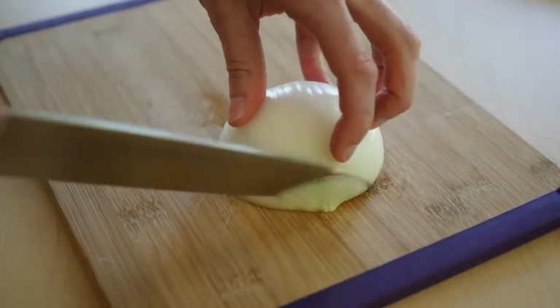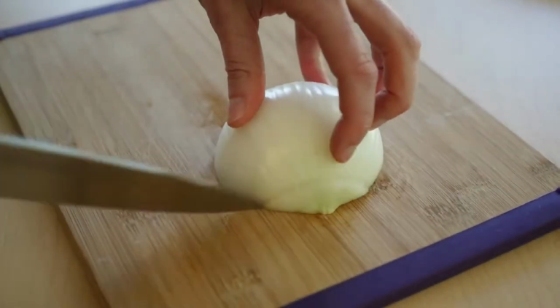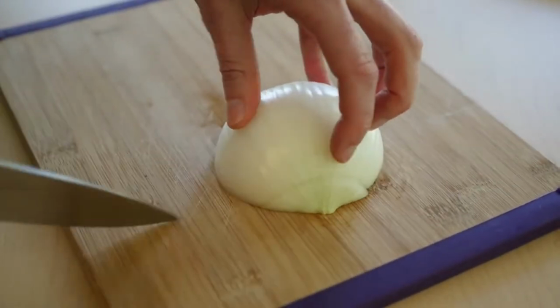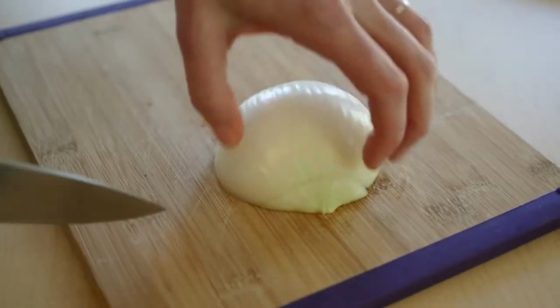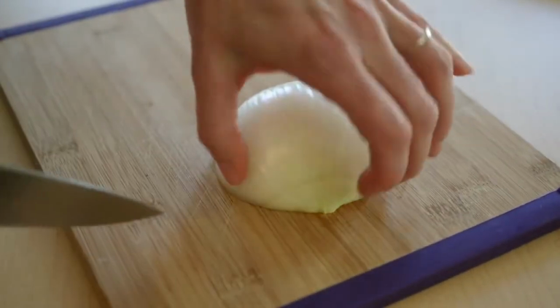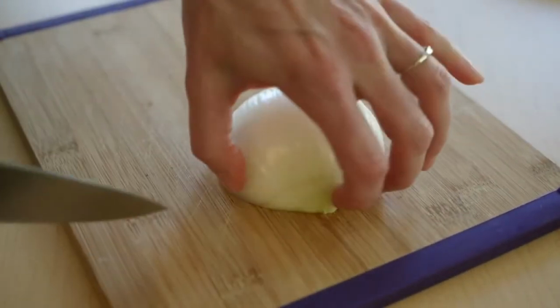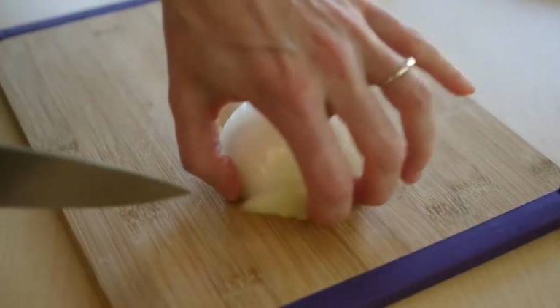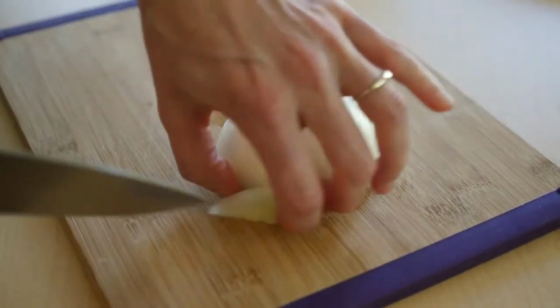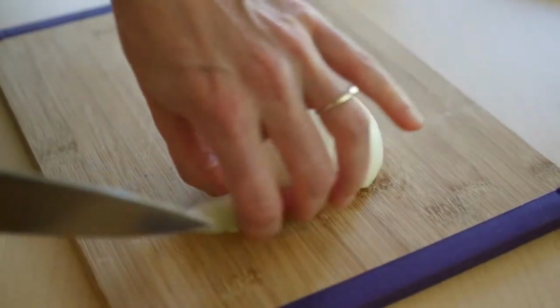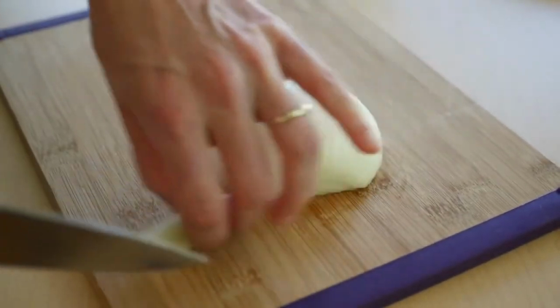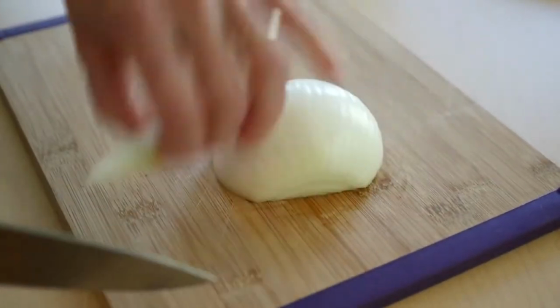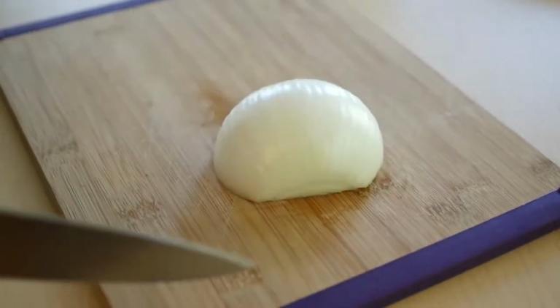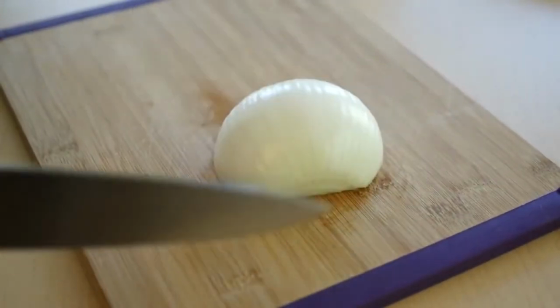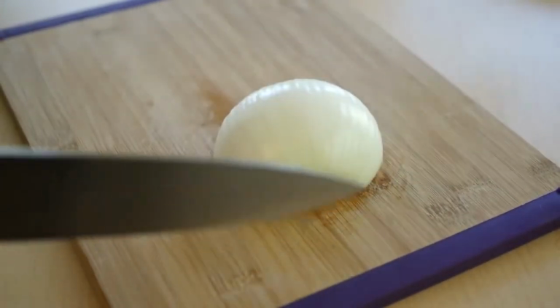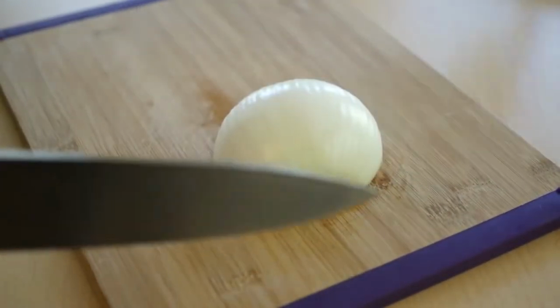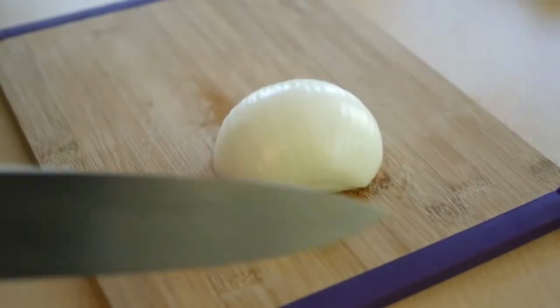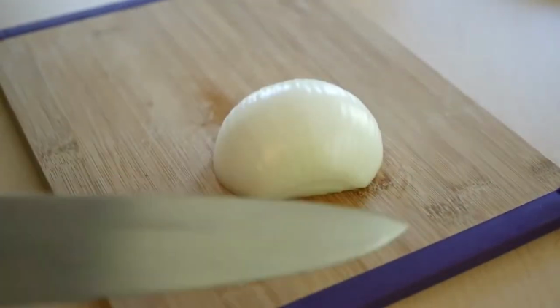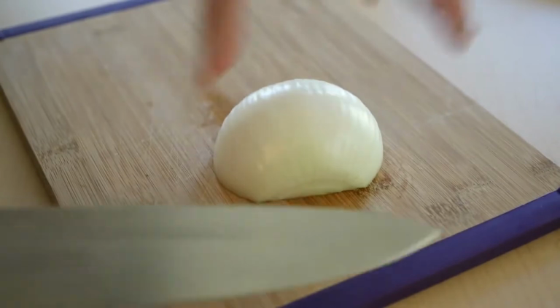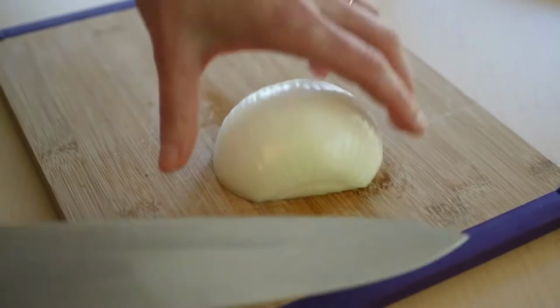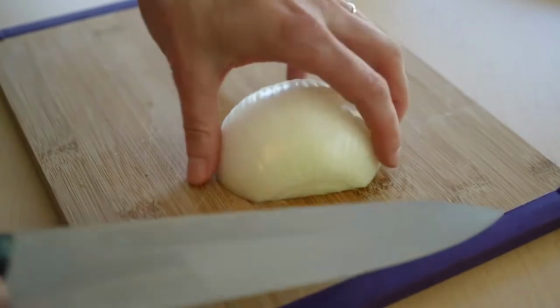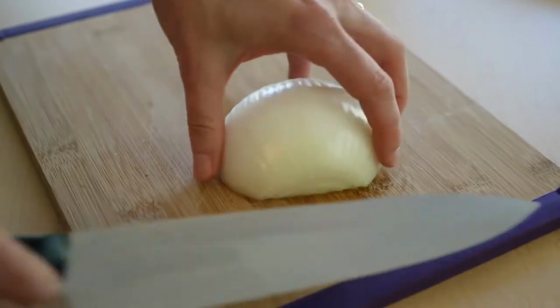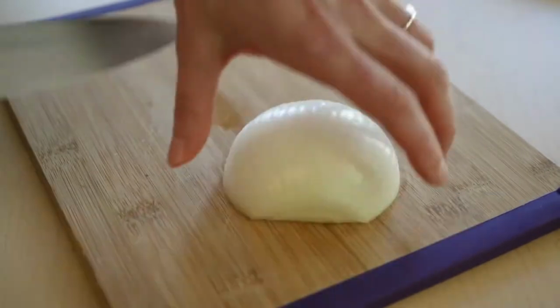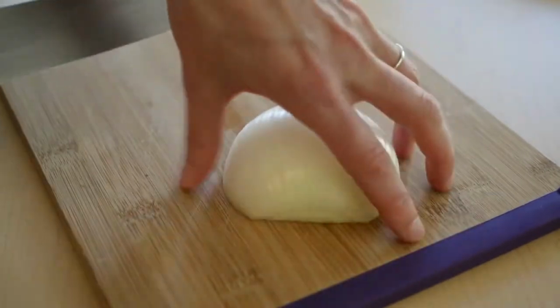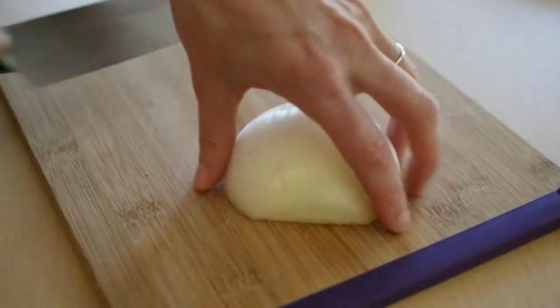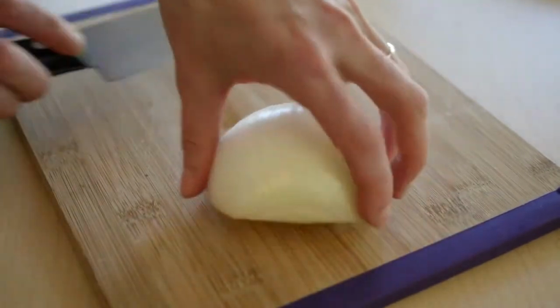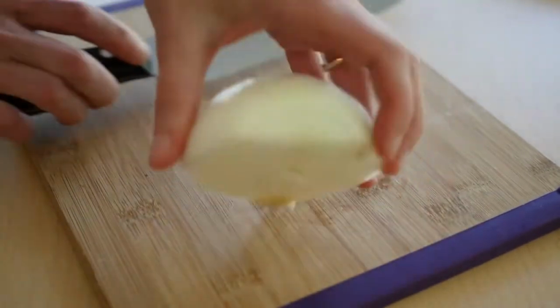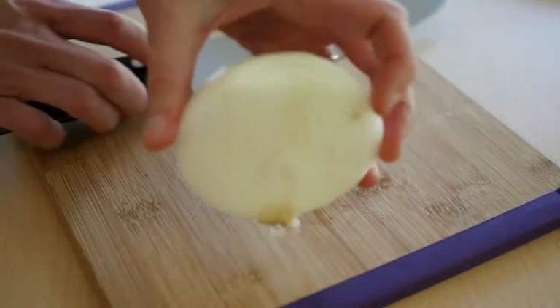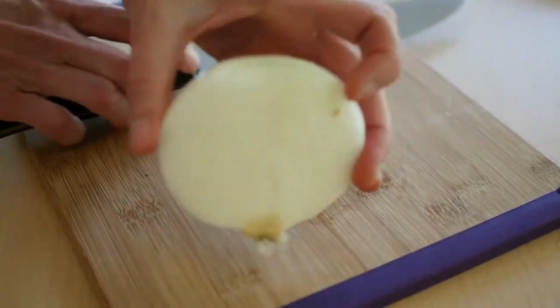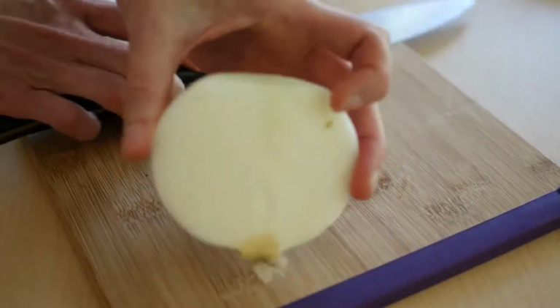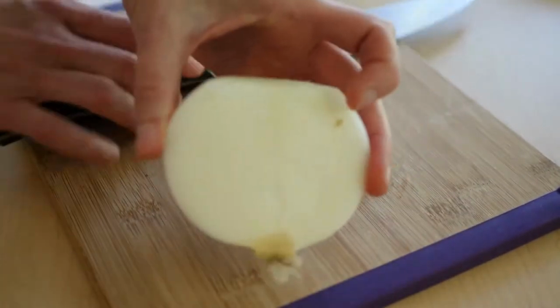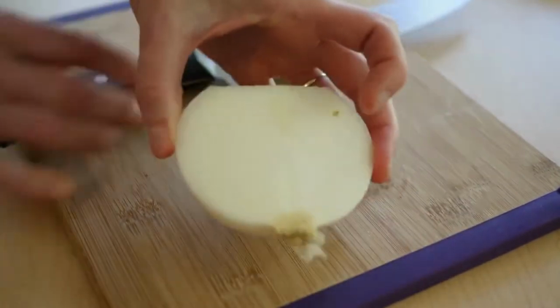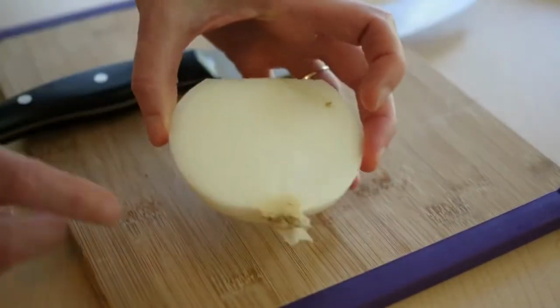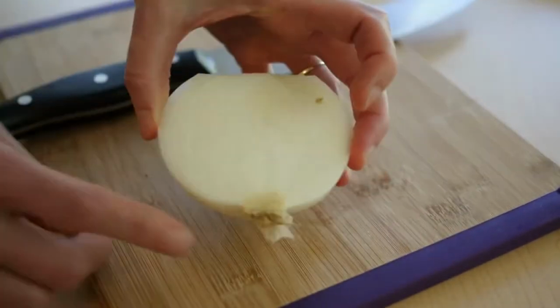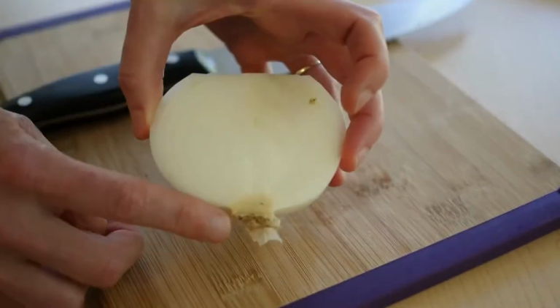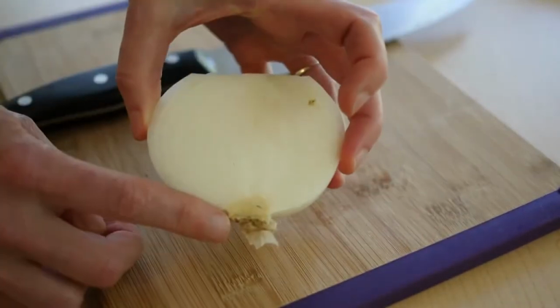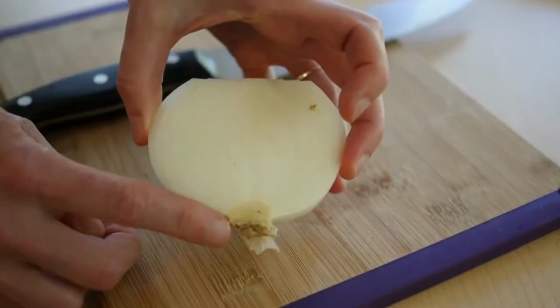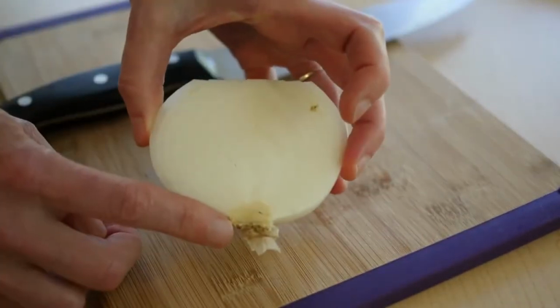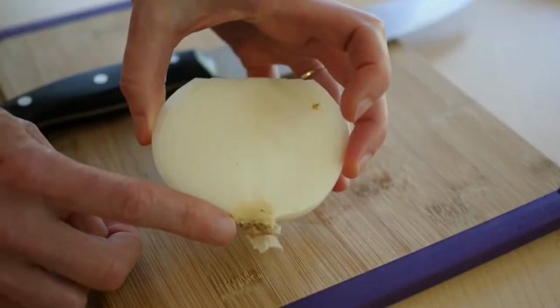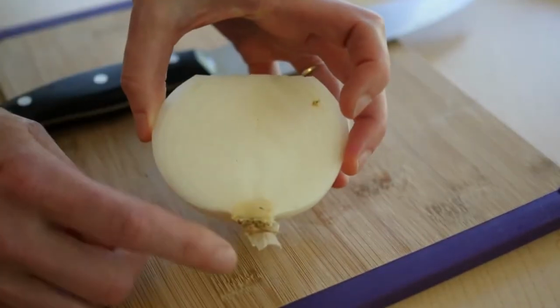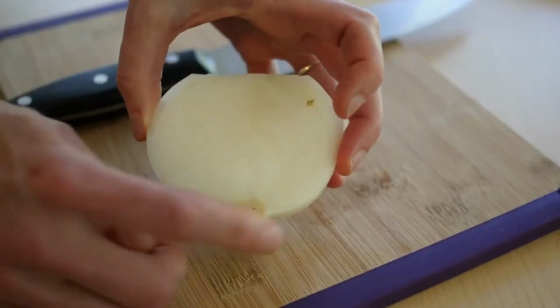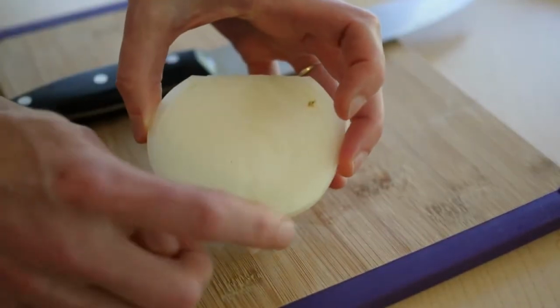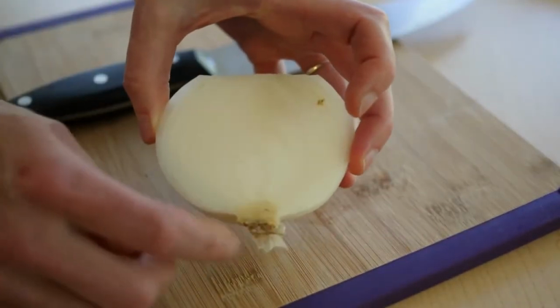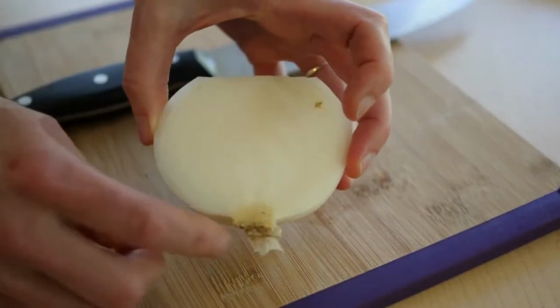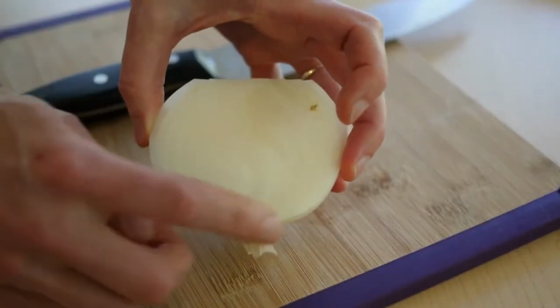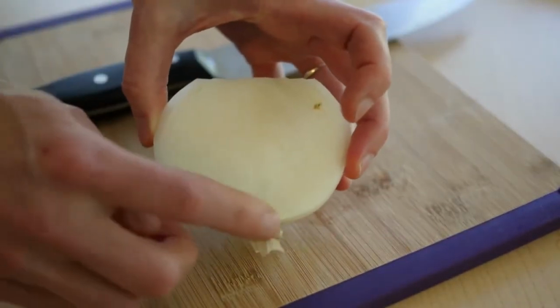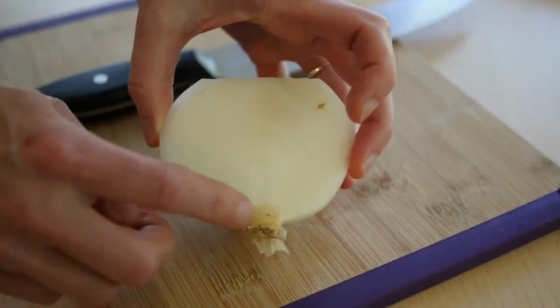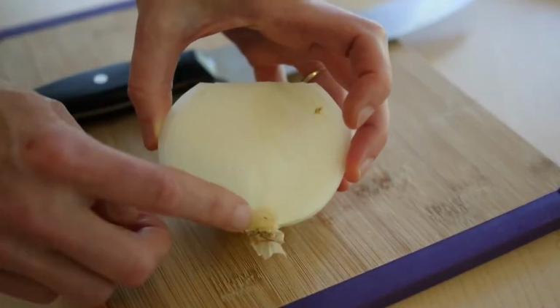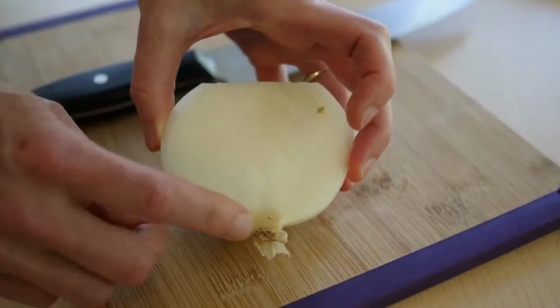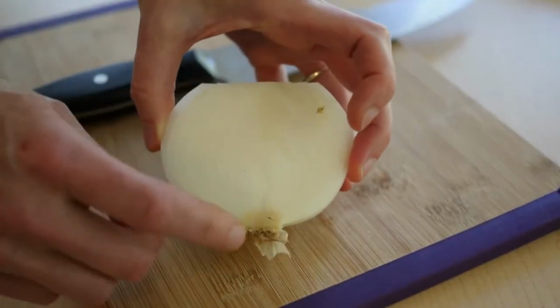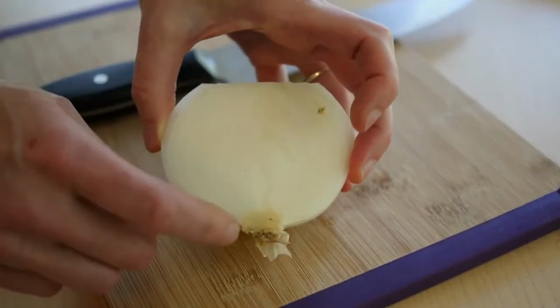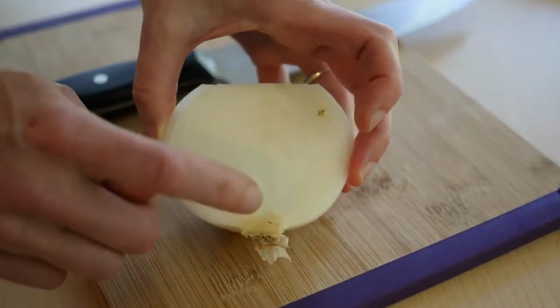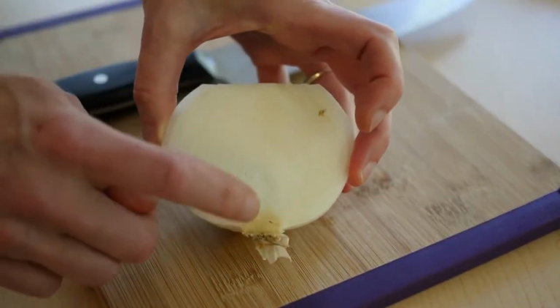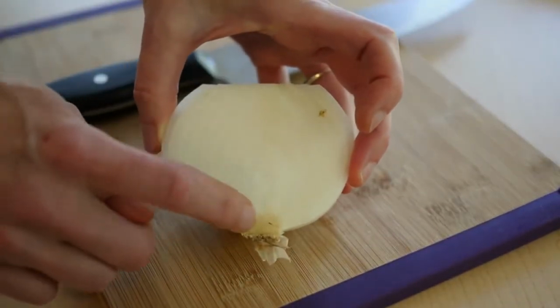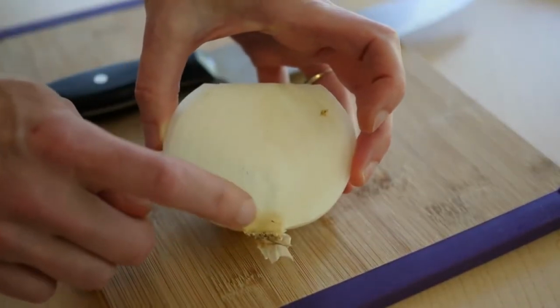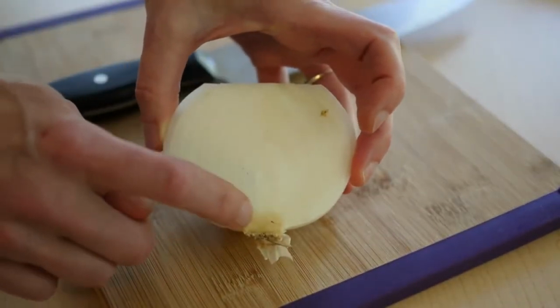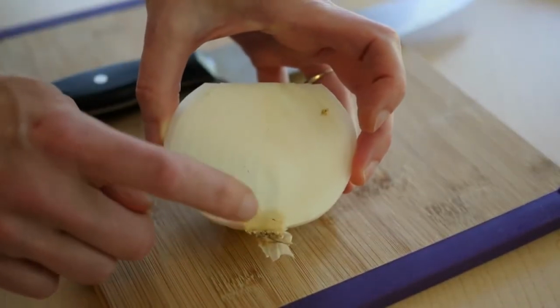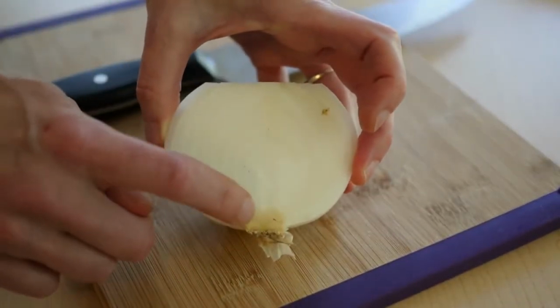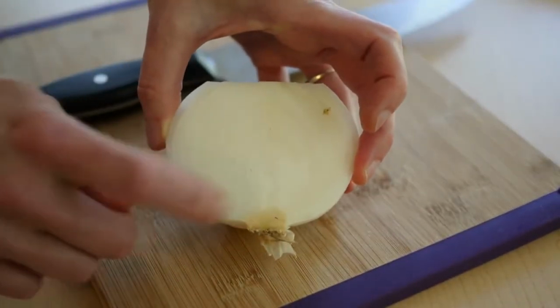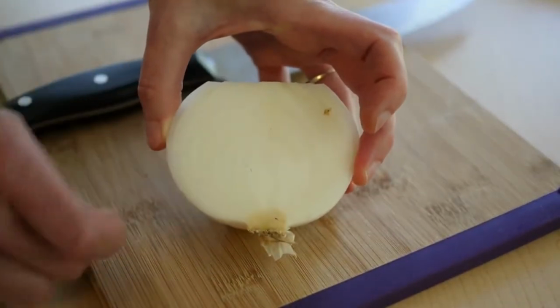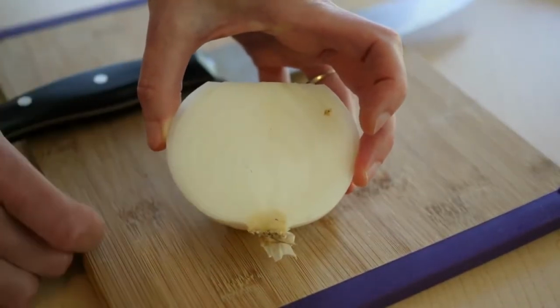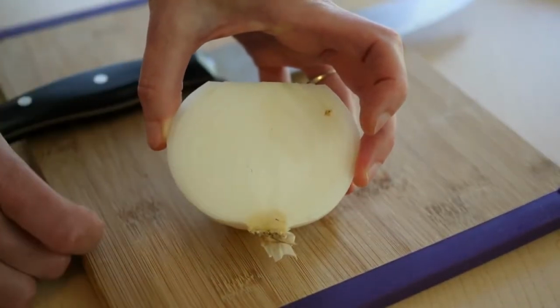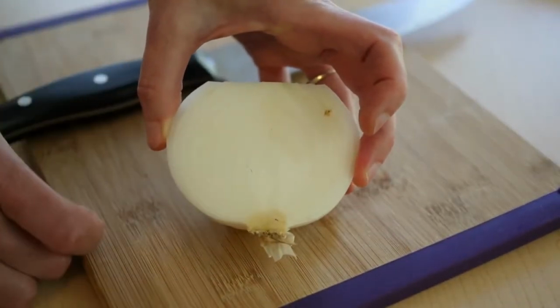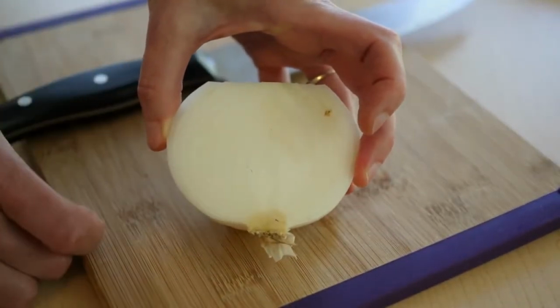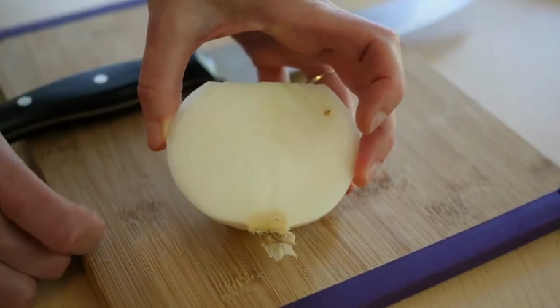Cut off the tip. The root end, which is the hairy end, you're going to leave that part intact.